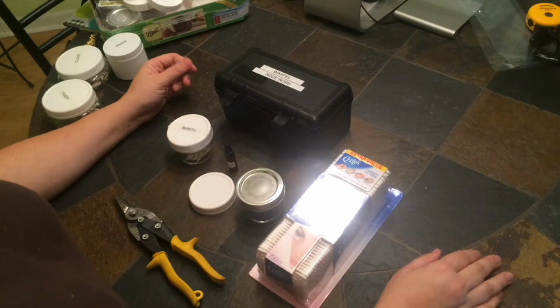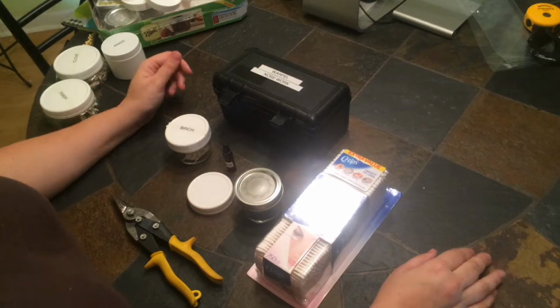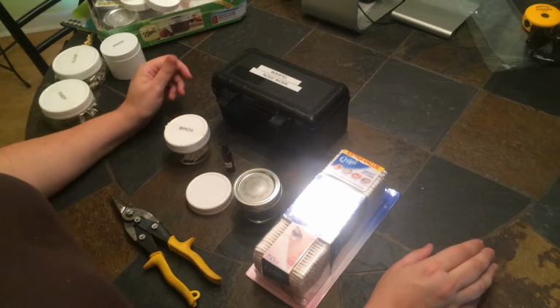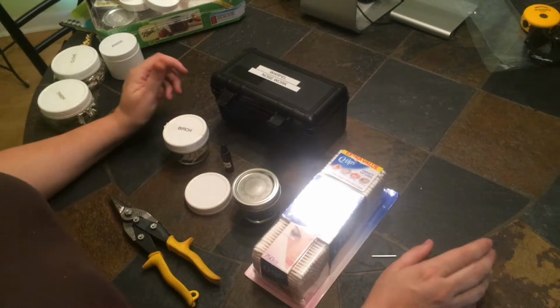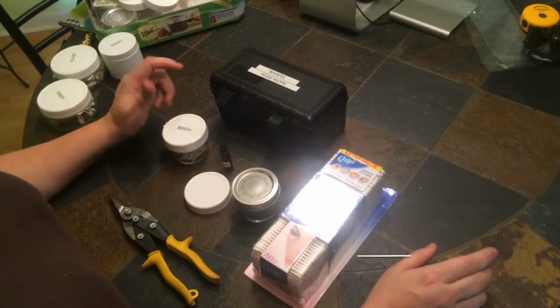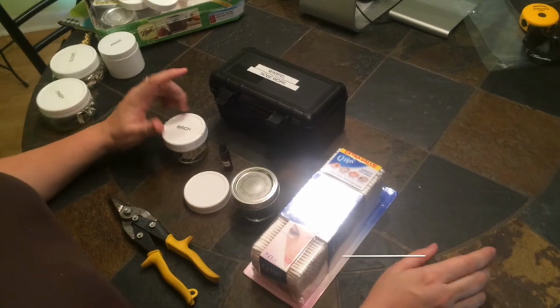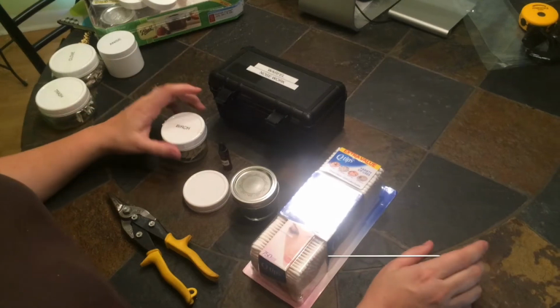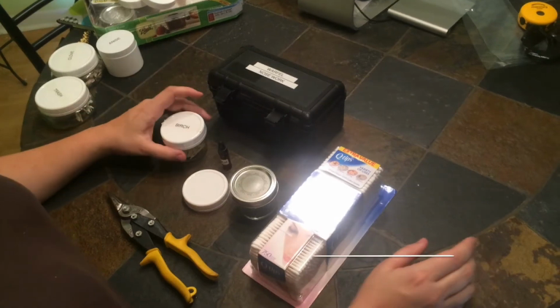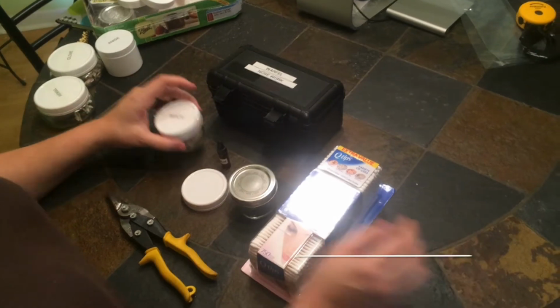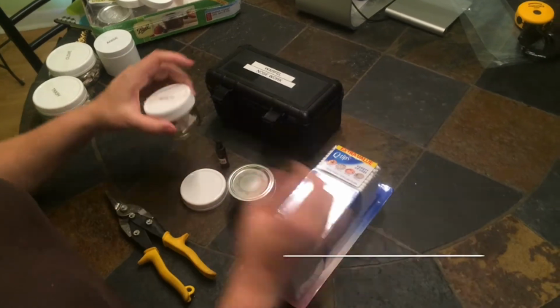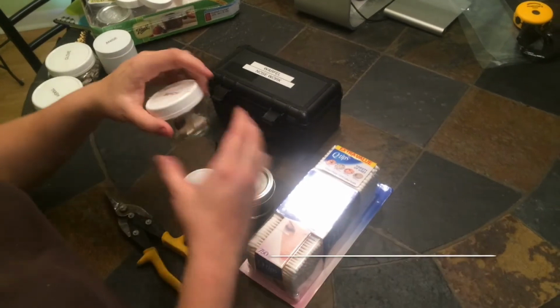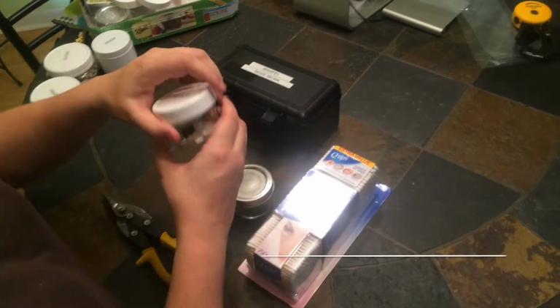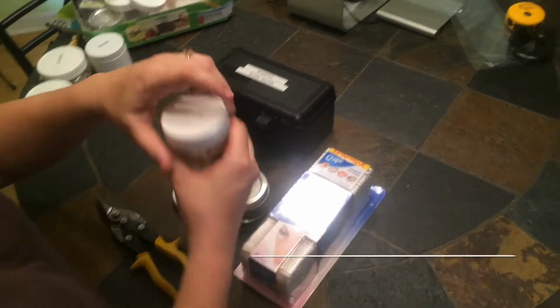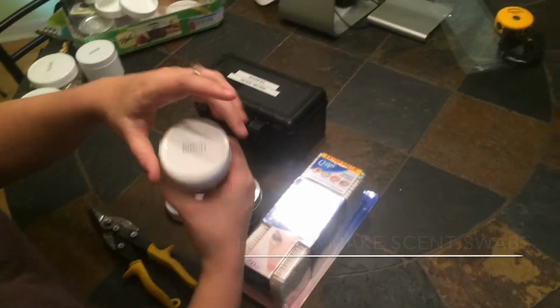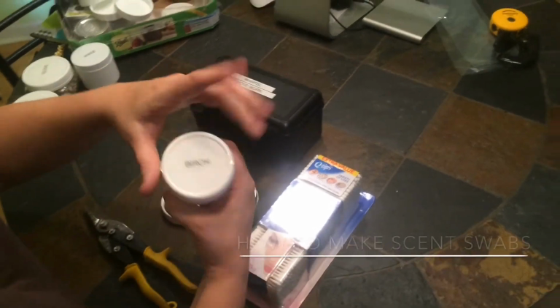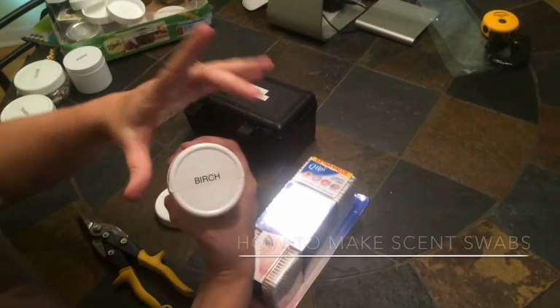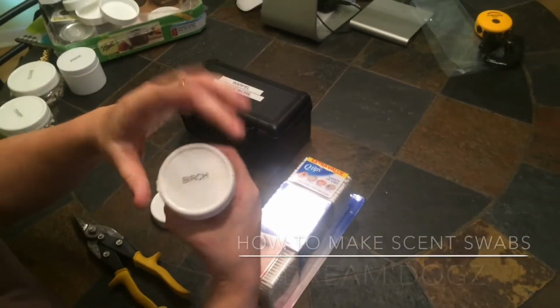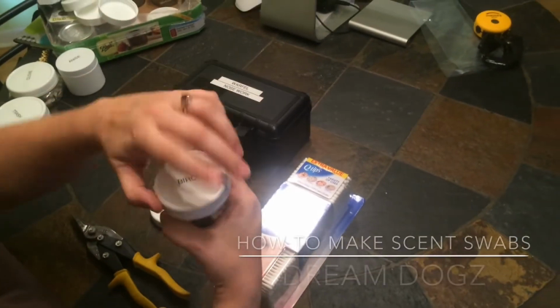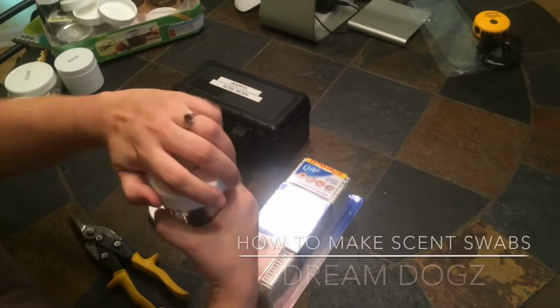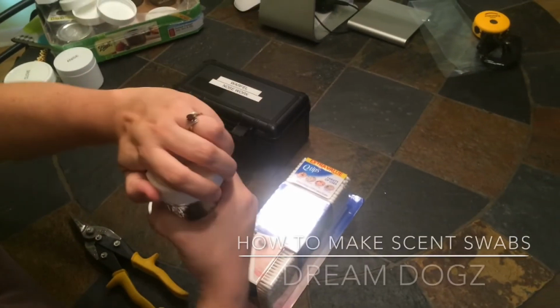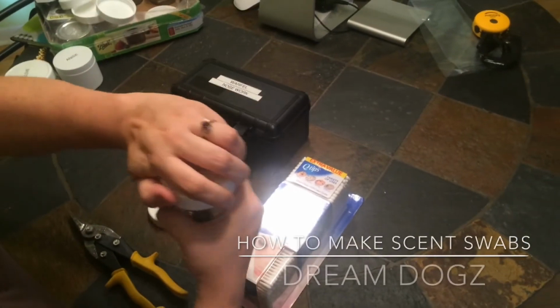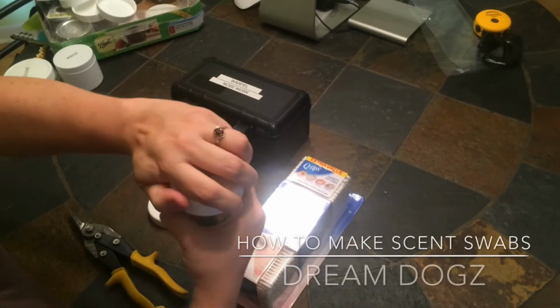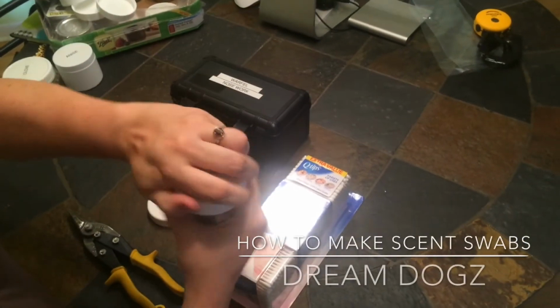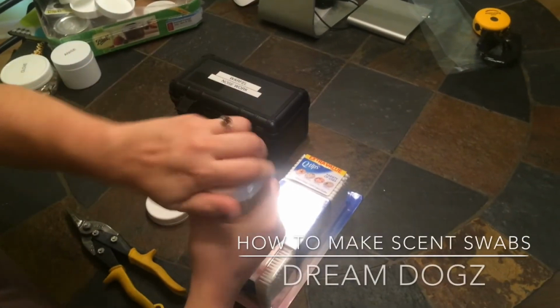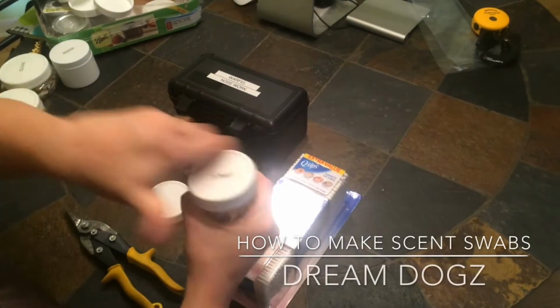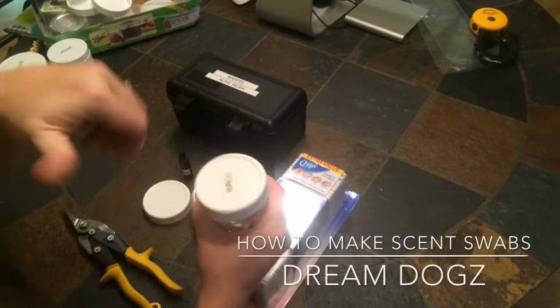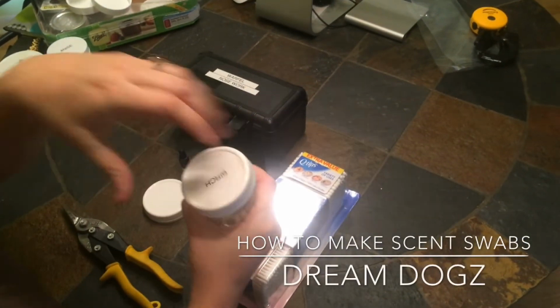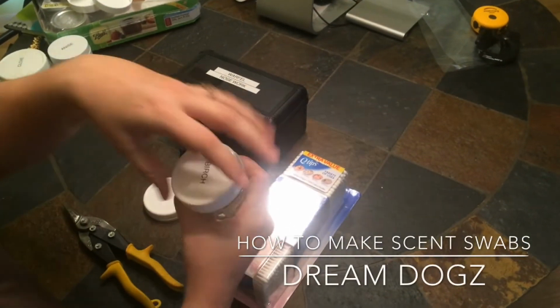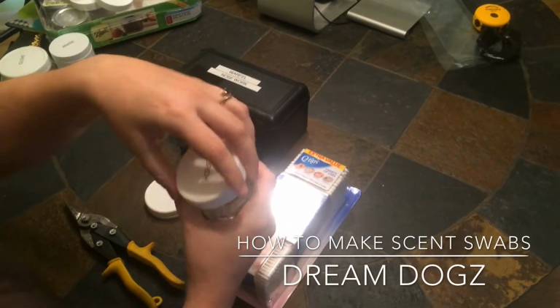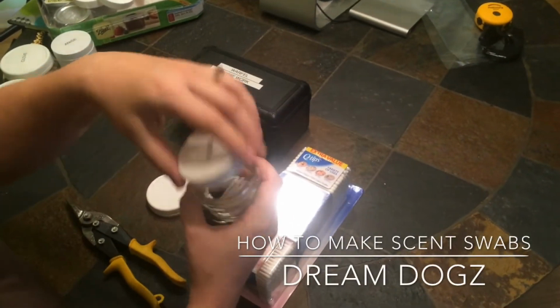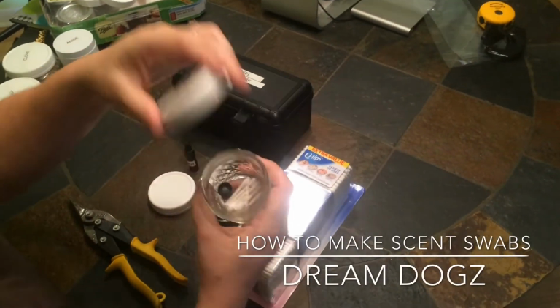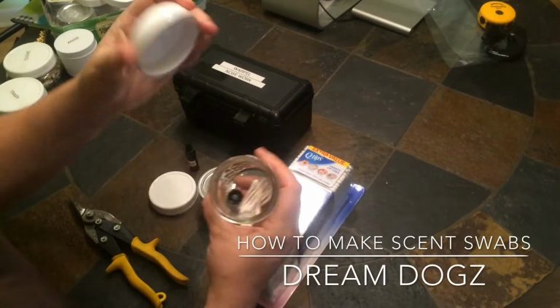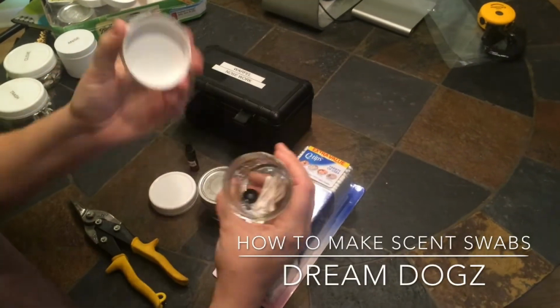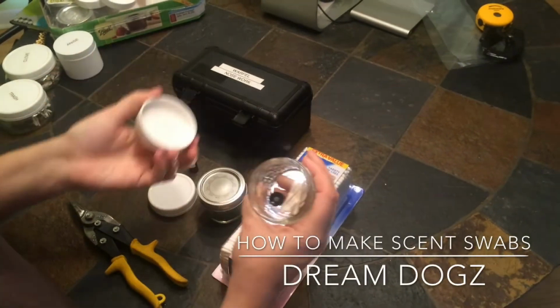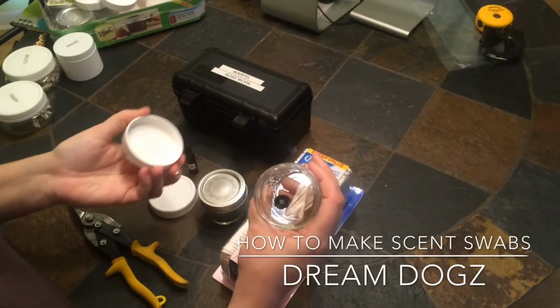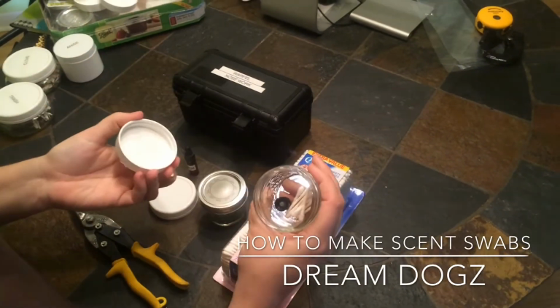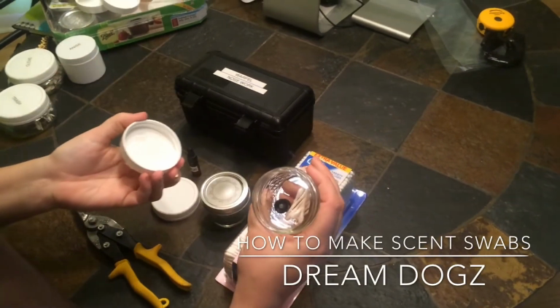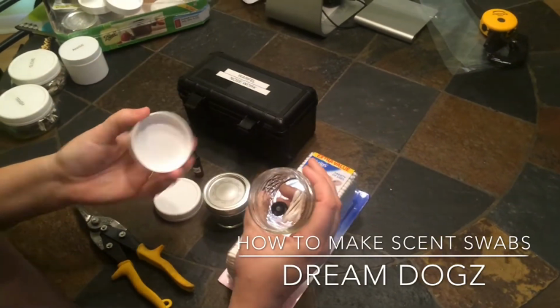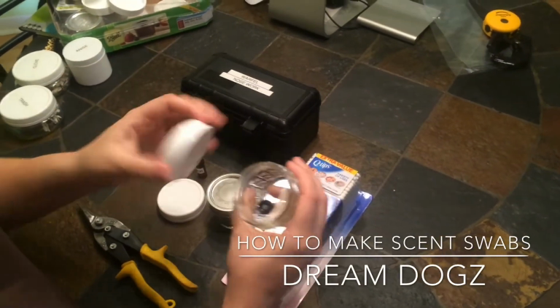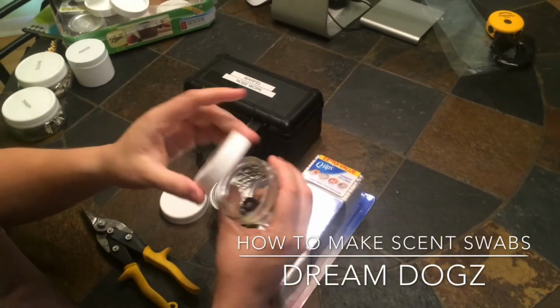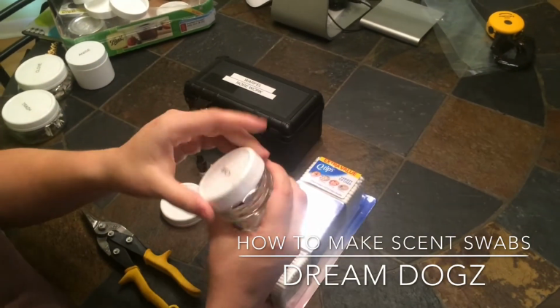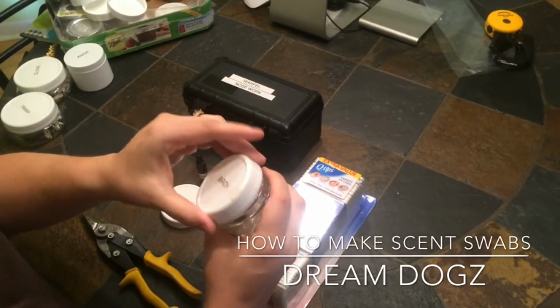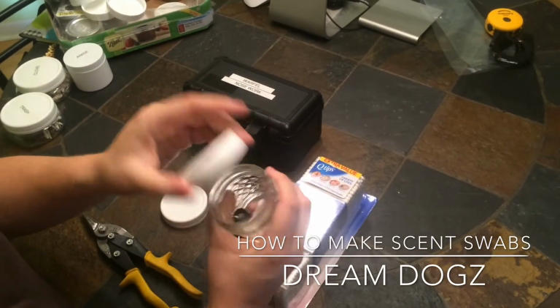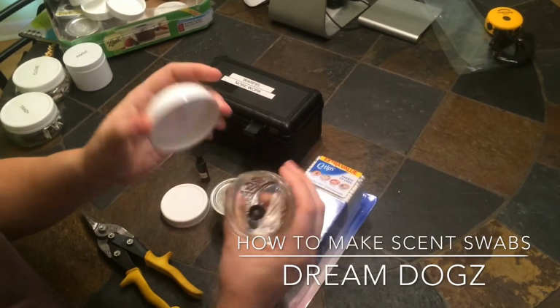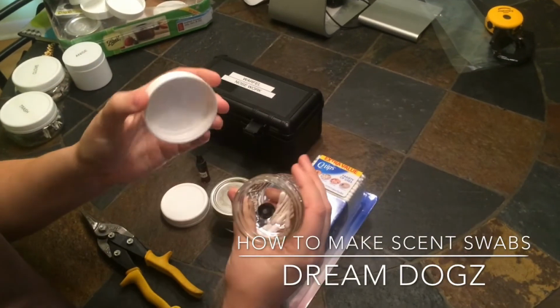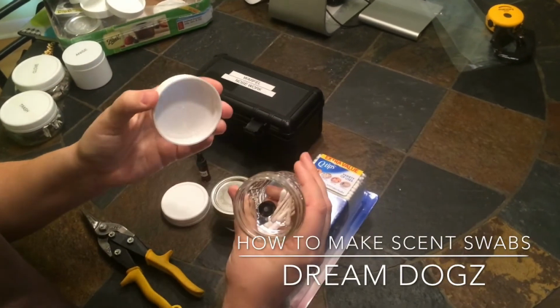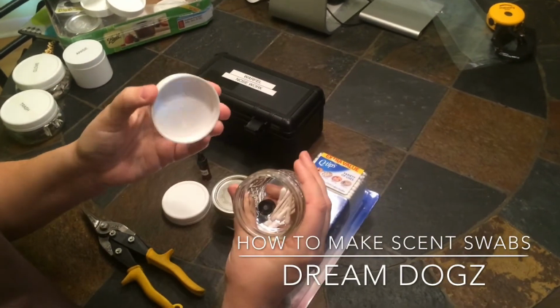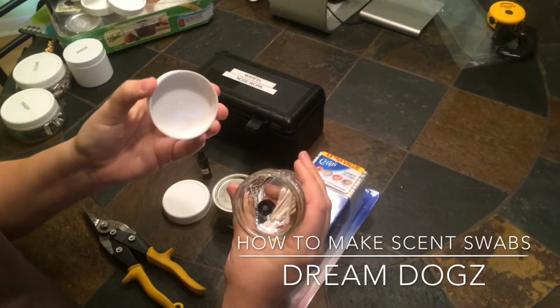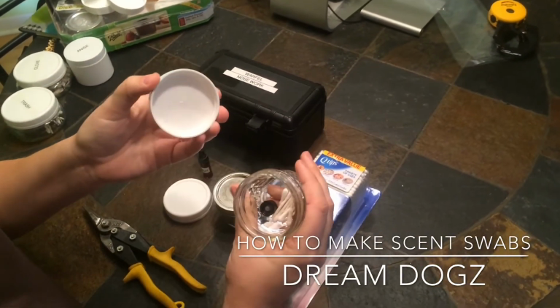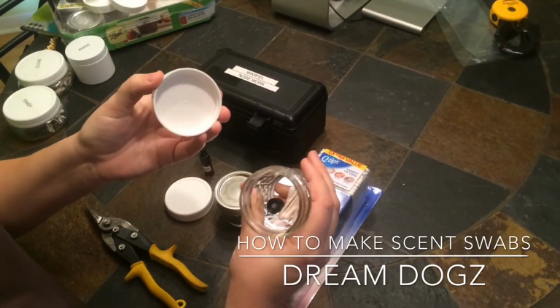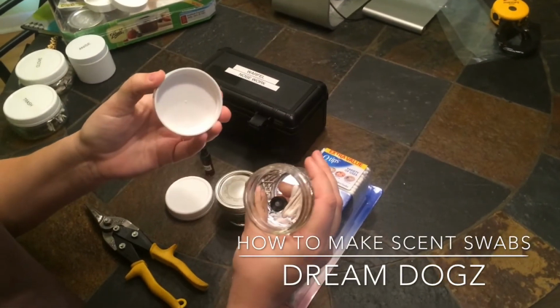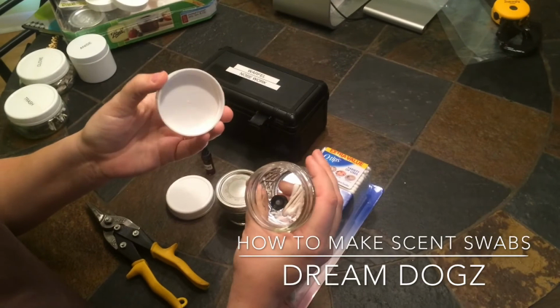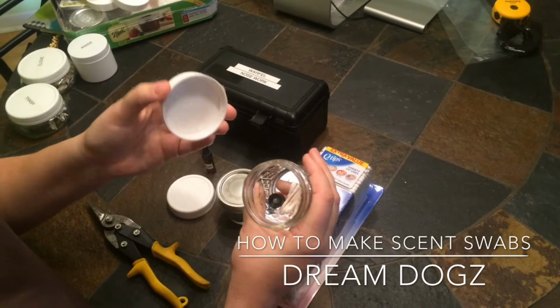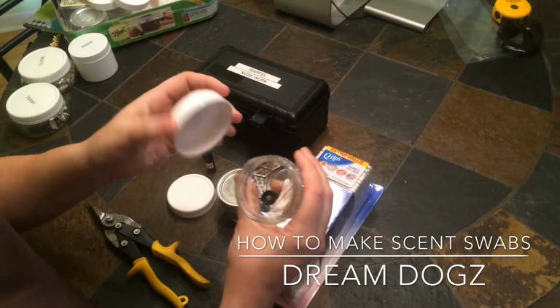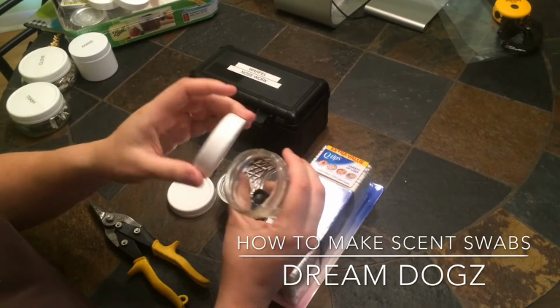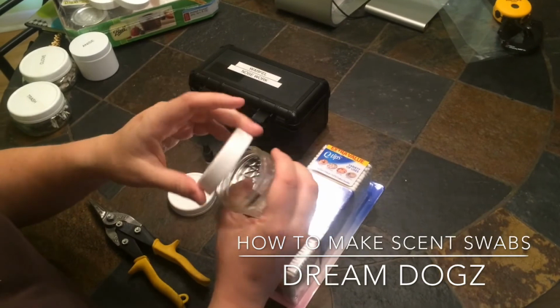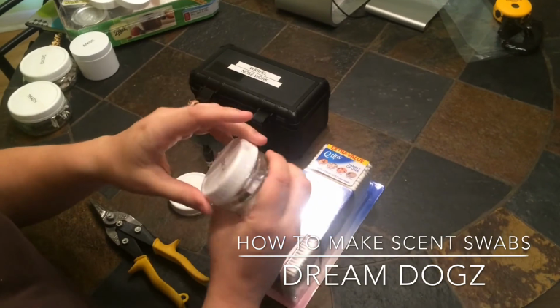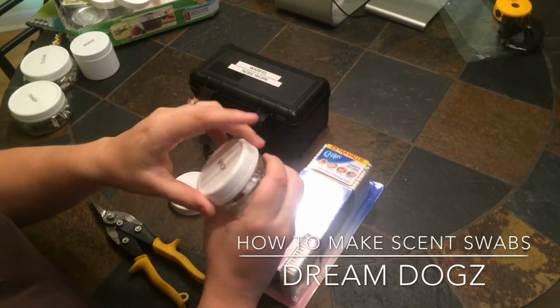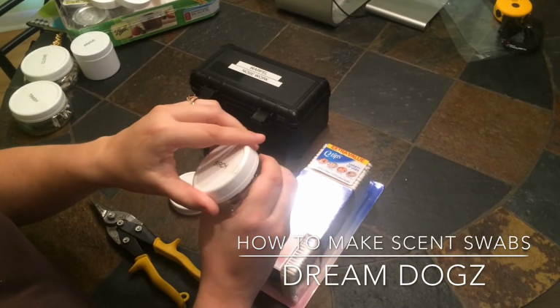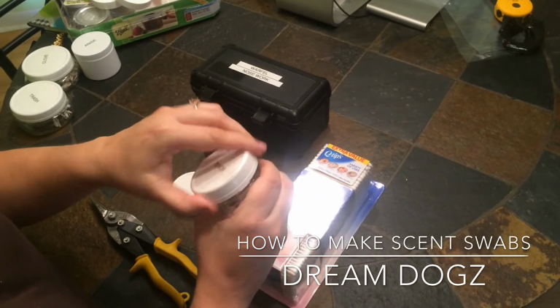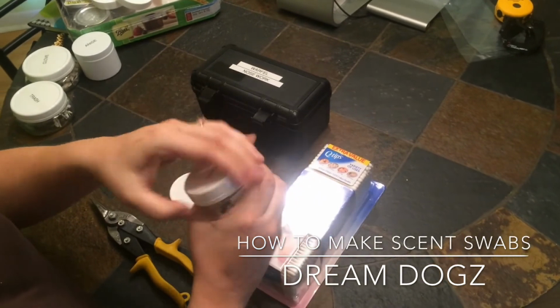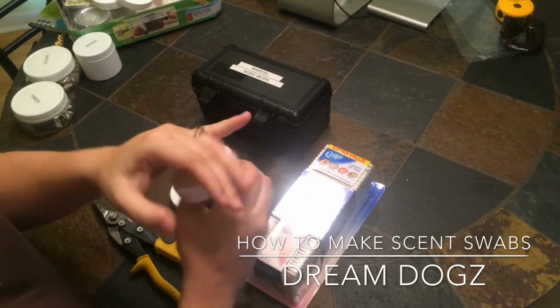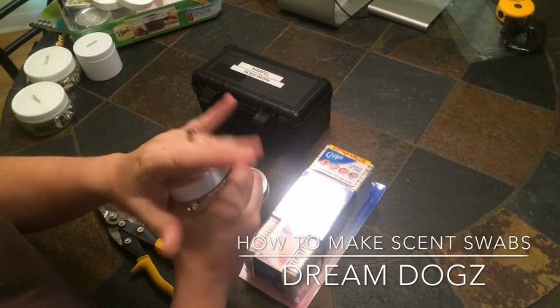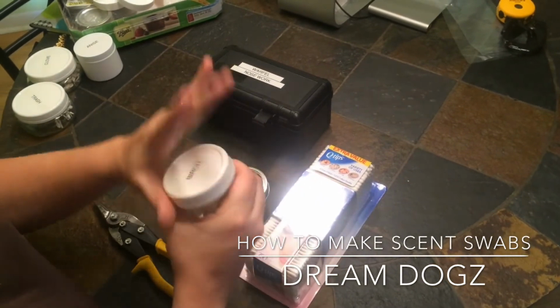I'm going to show you how to make scent swabs for nose work. Here are some scent swabs I had made up before.